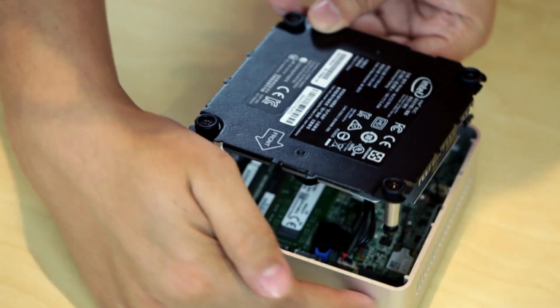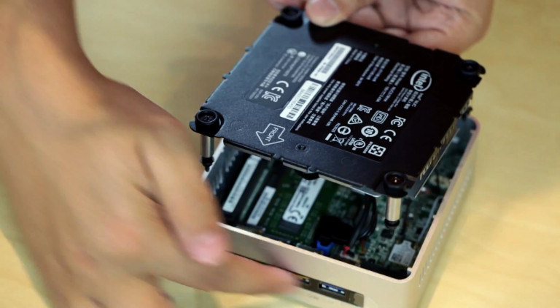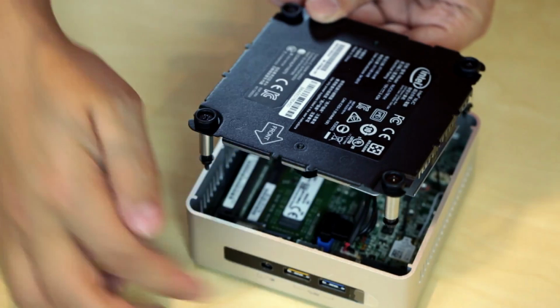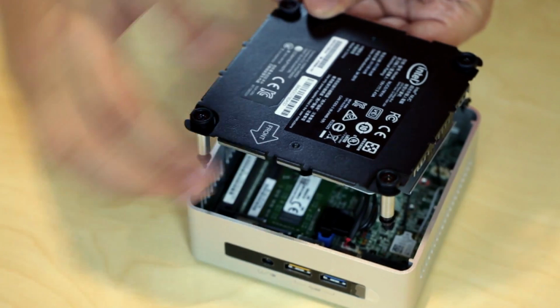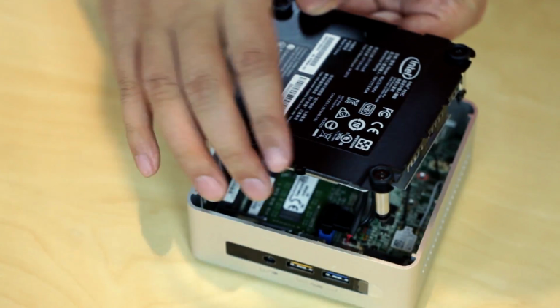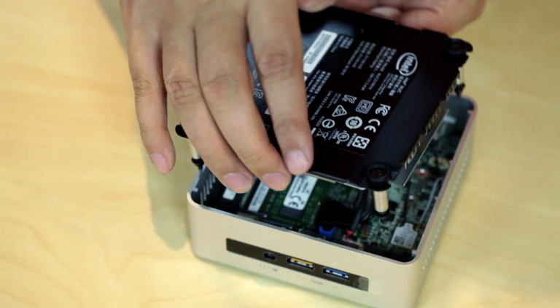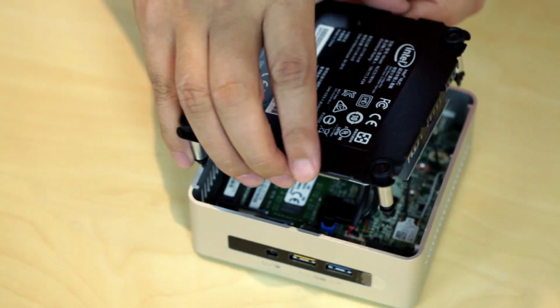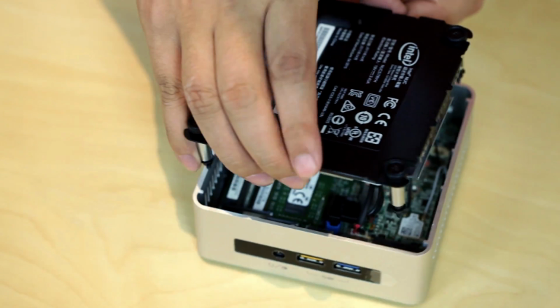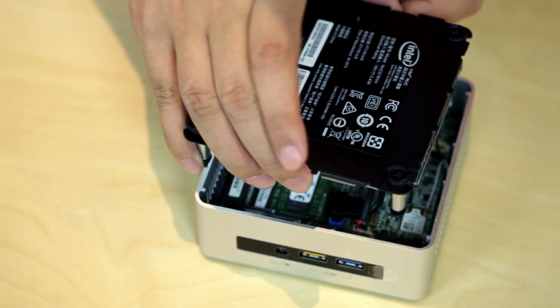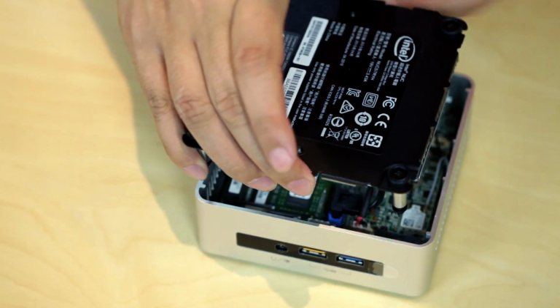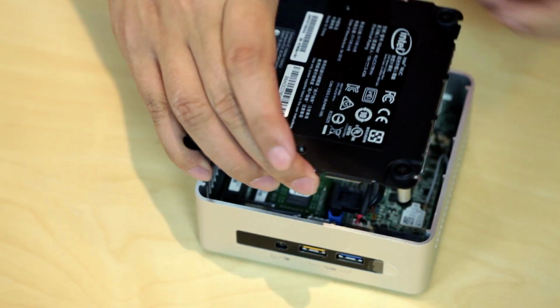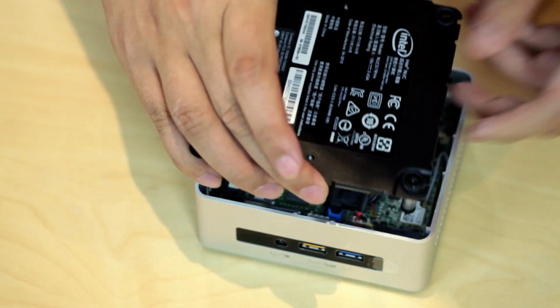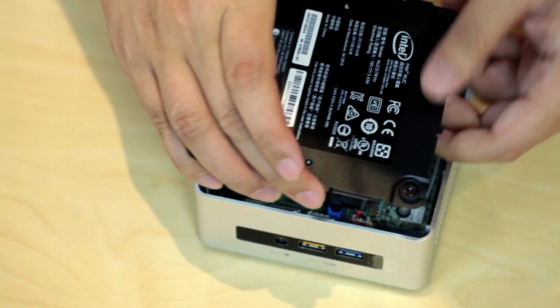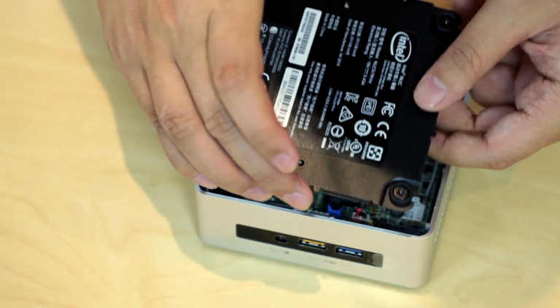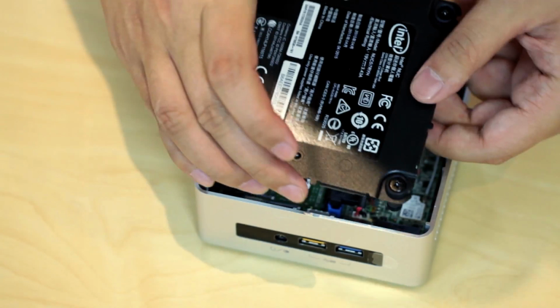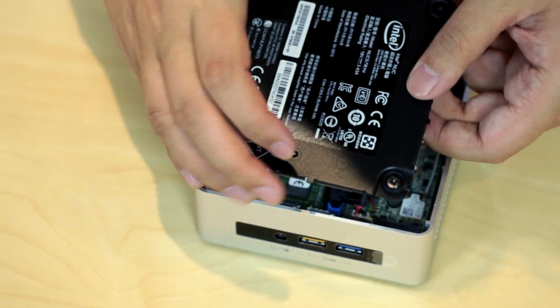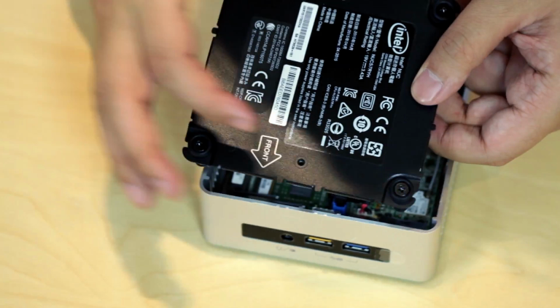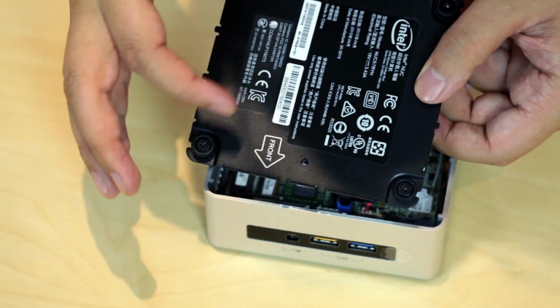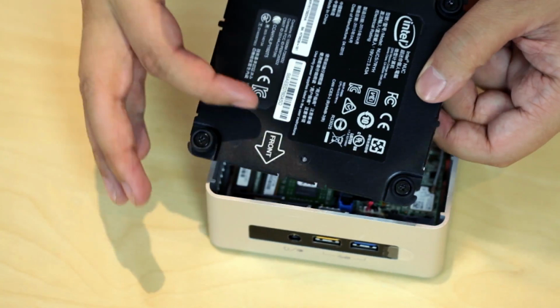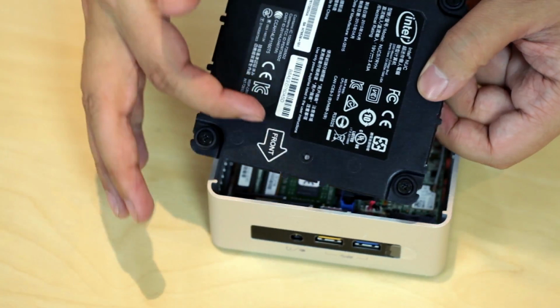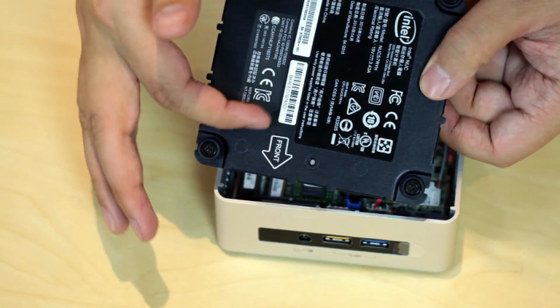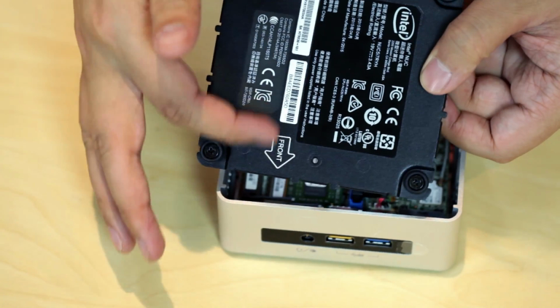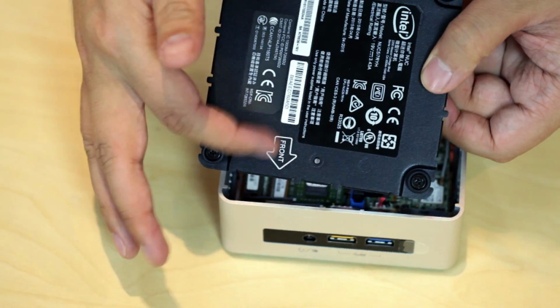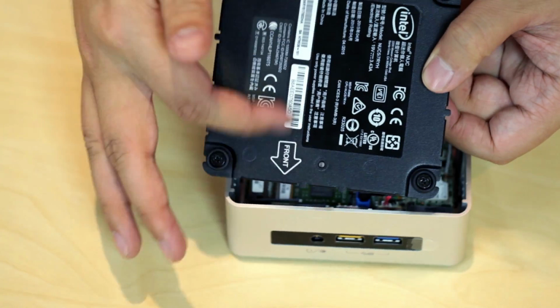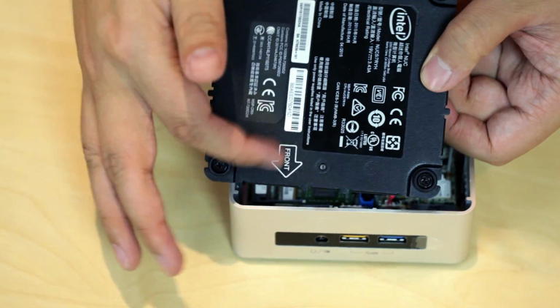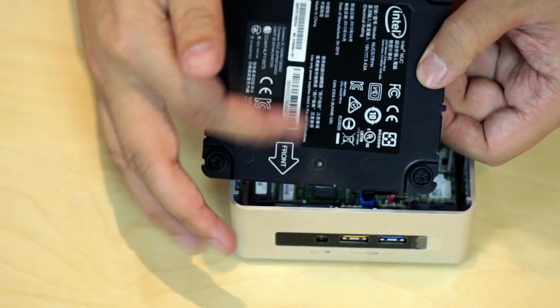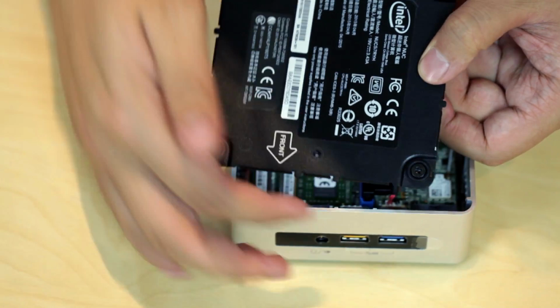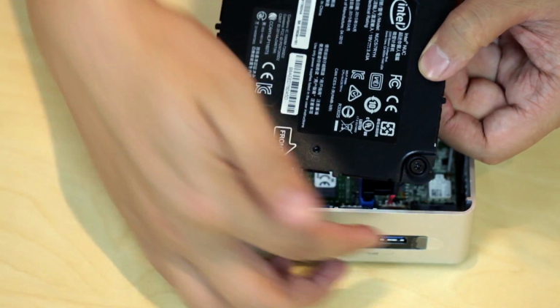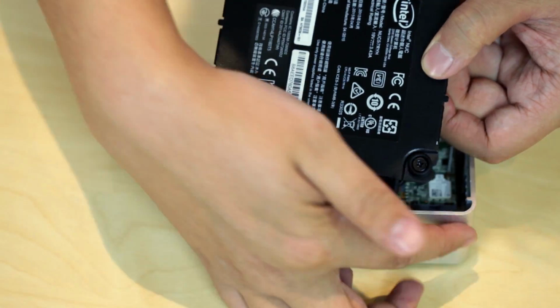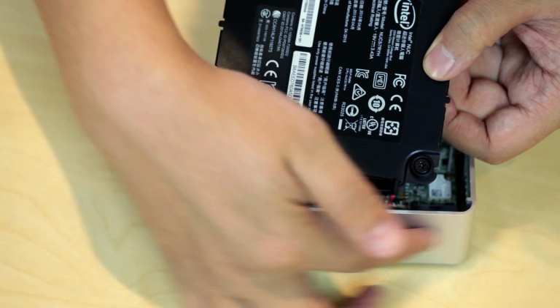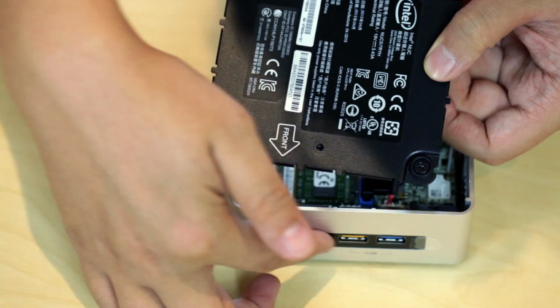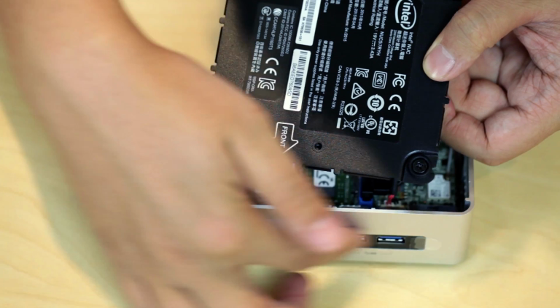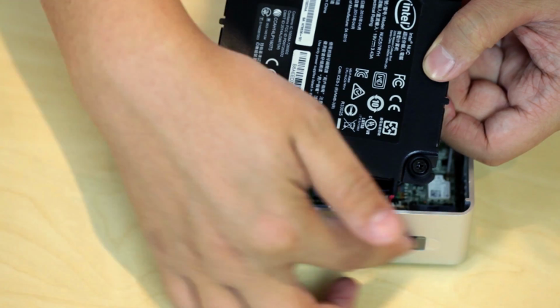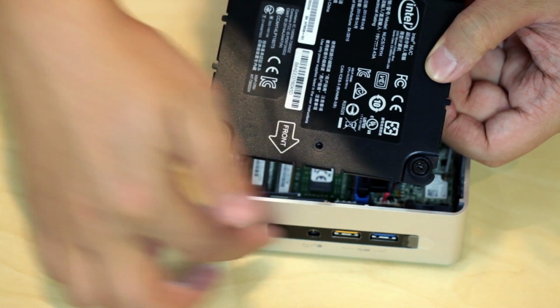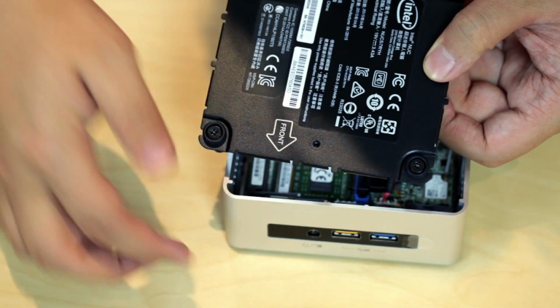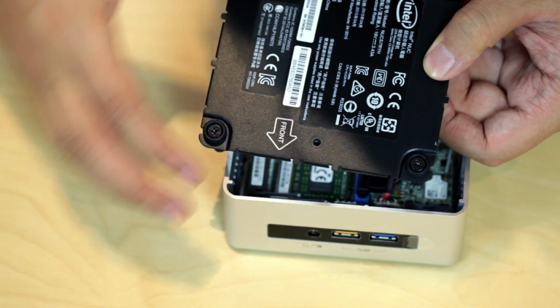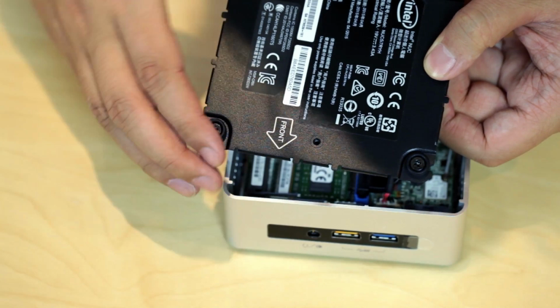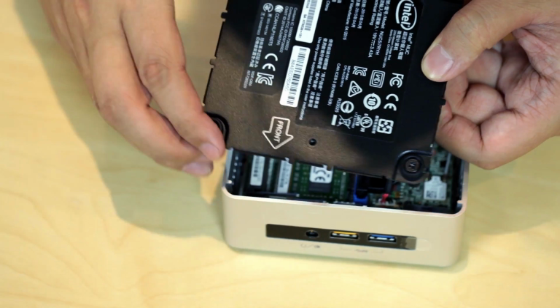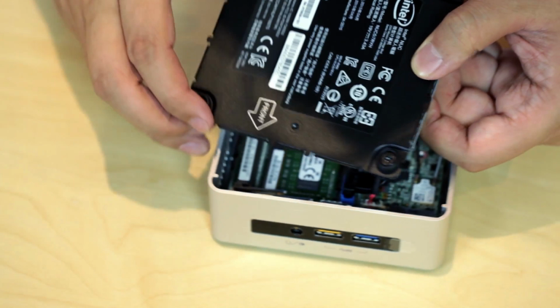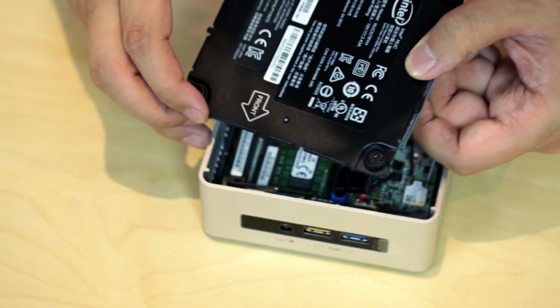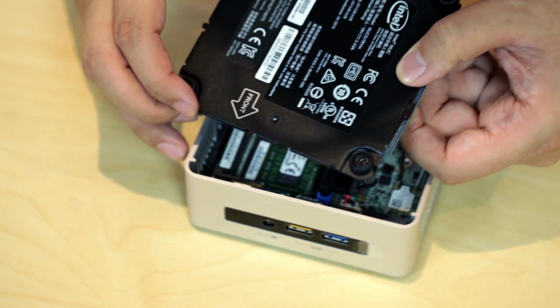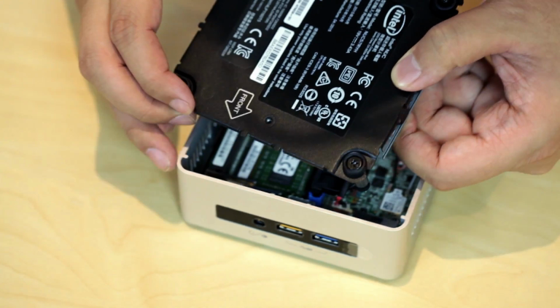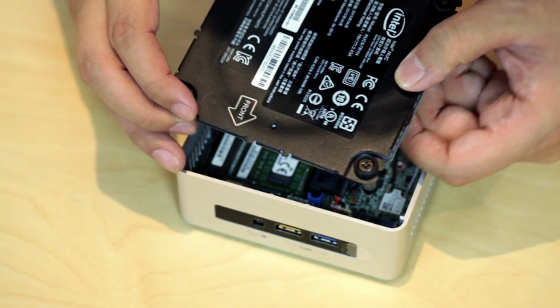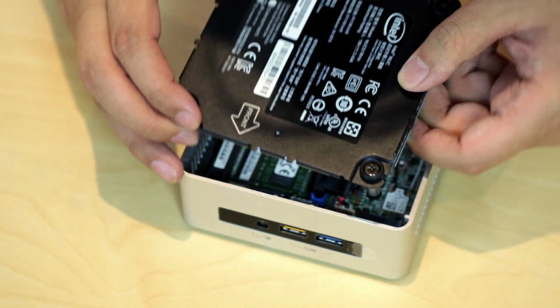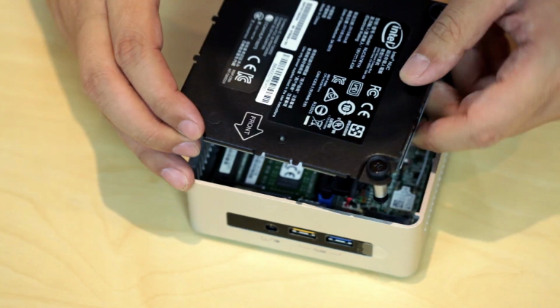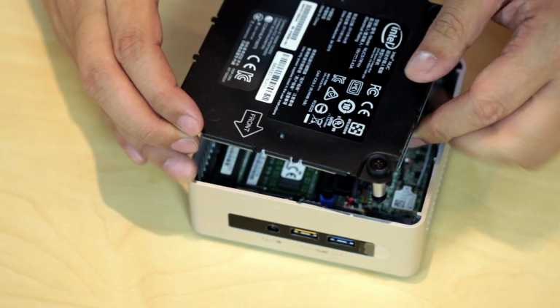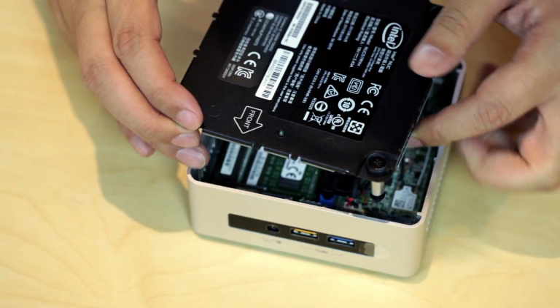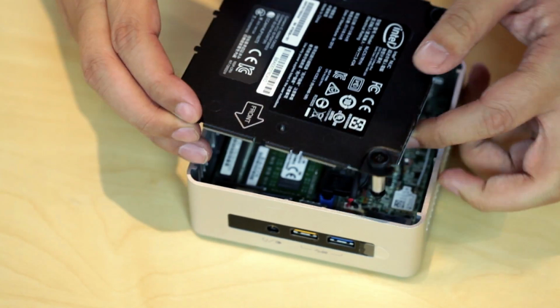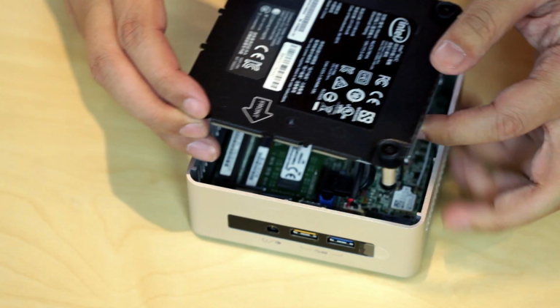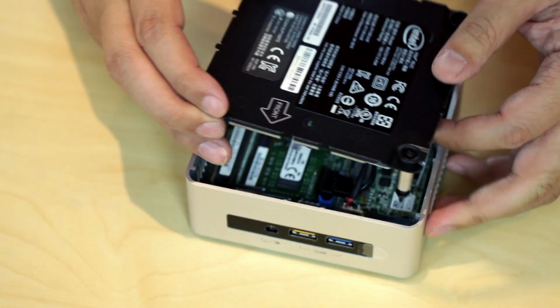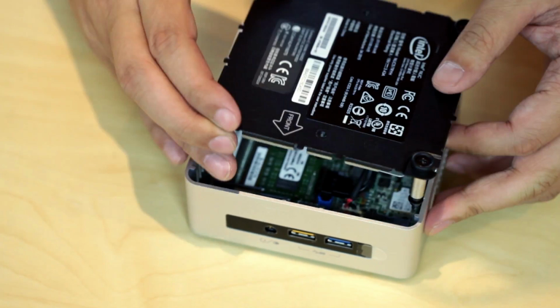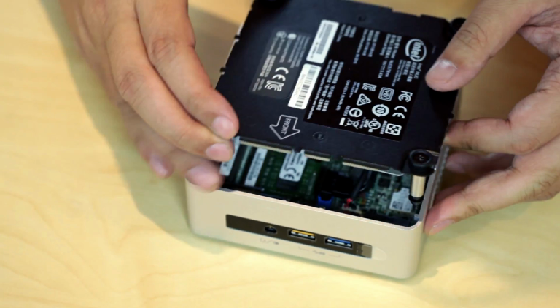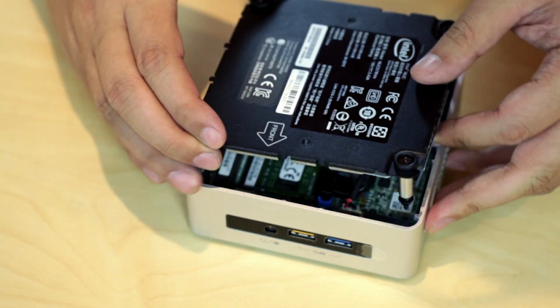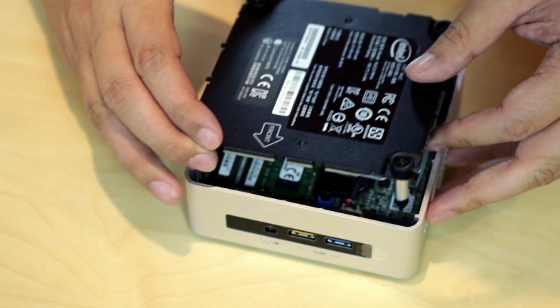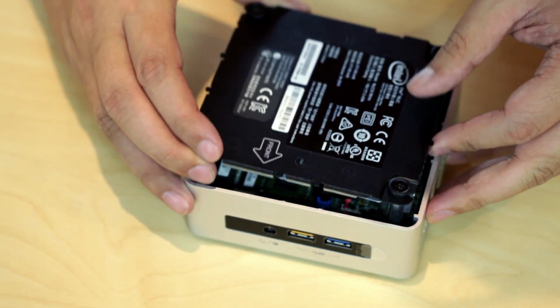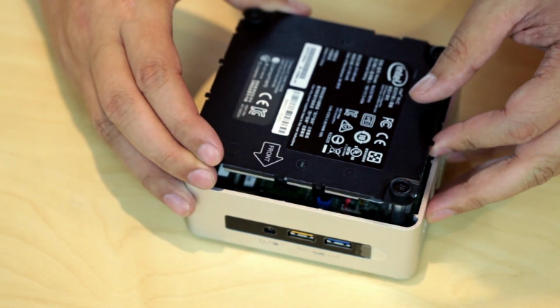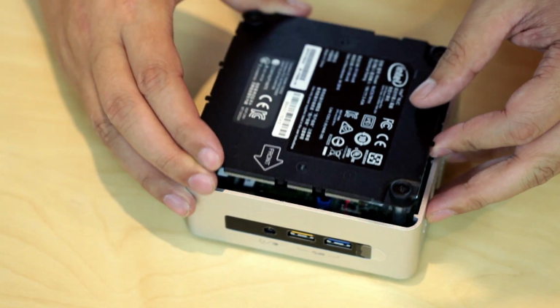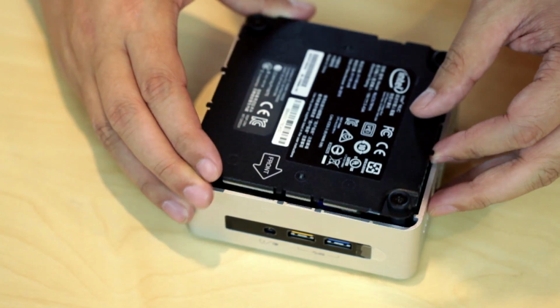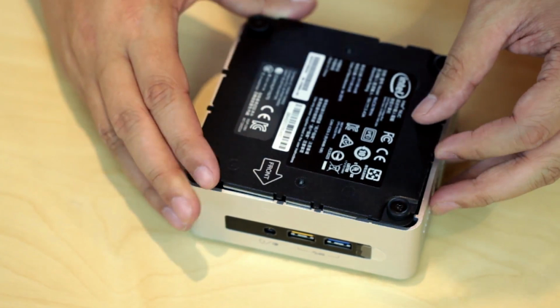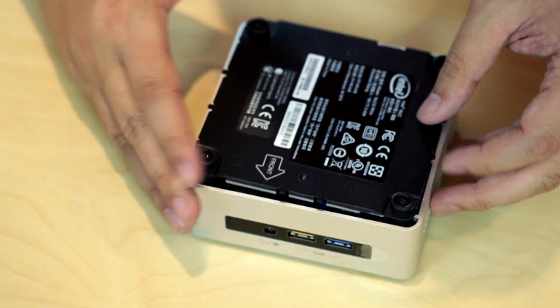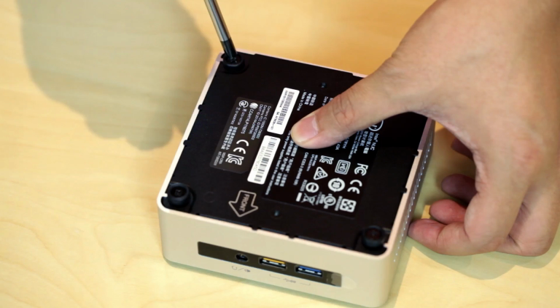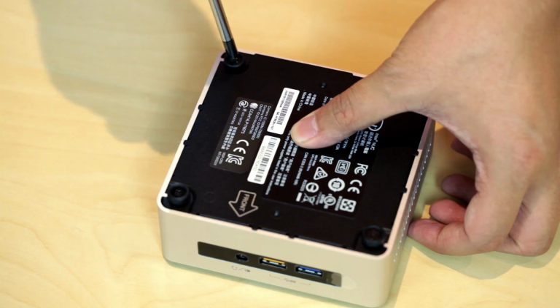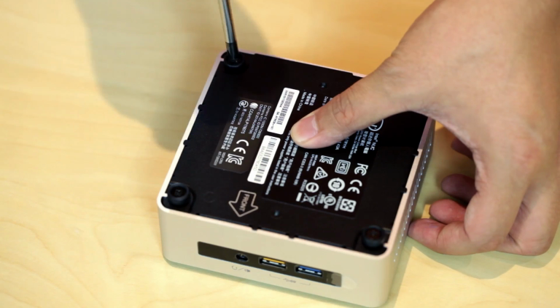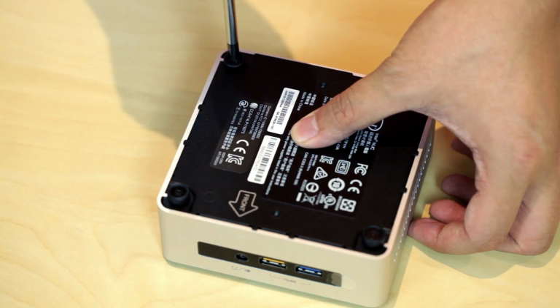Once complete, plug the cables back and screw the bottom back with the front text facing to the front of the Intel NUC.